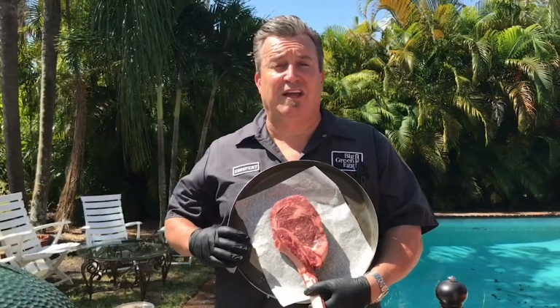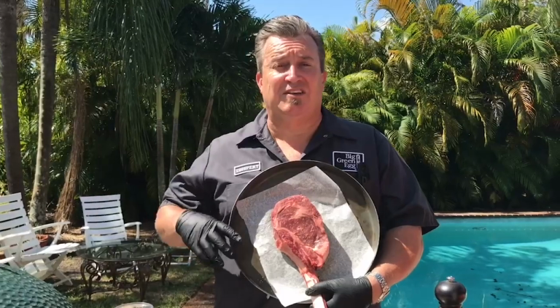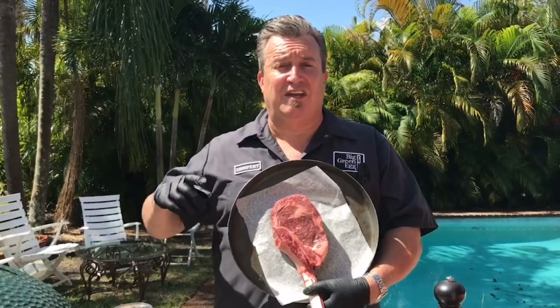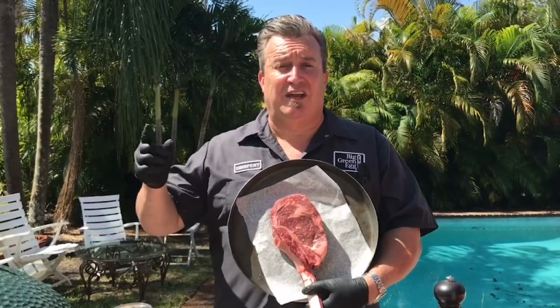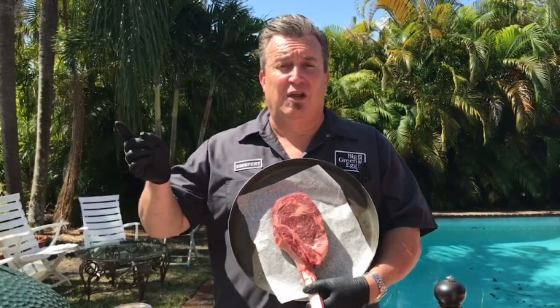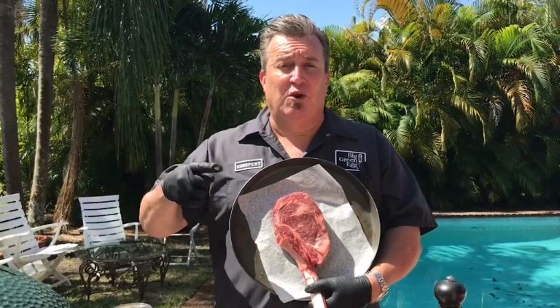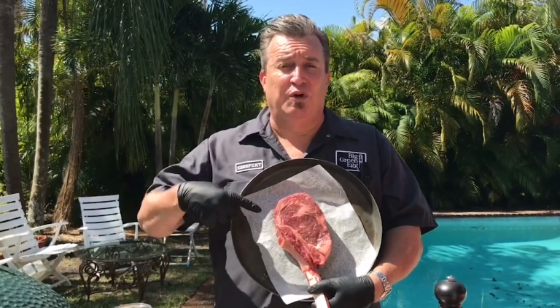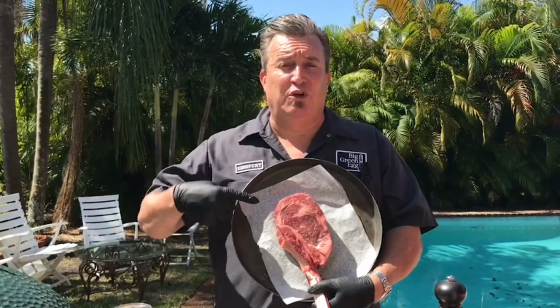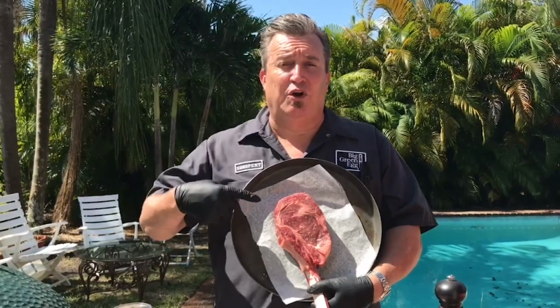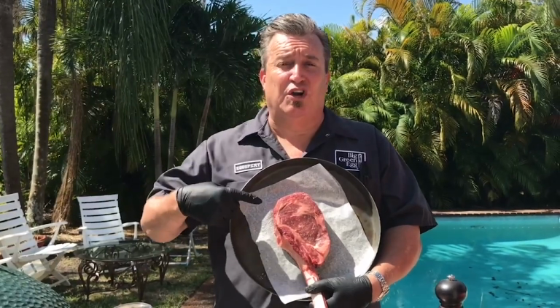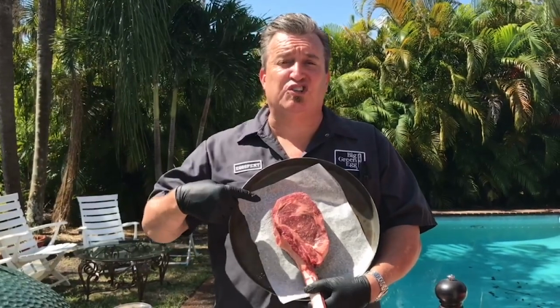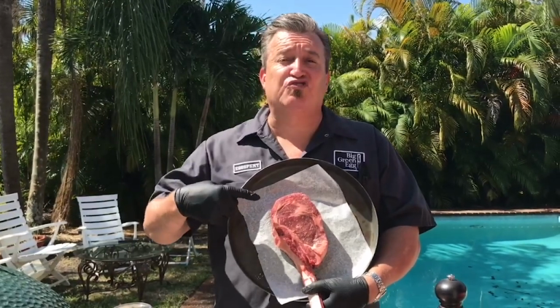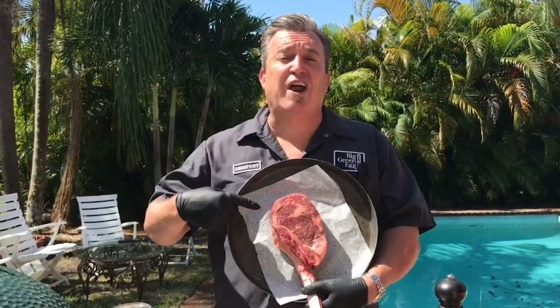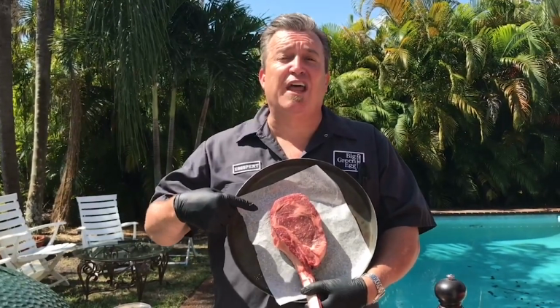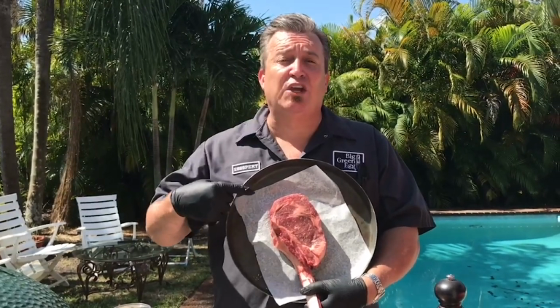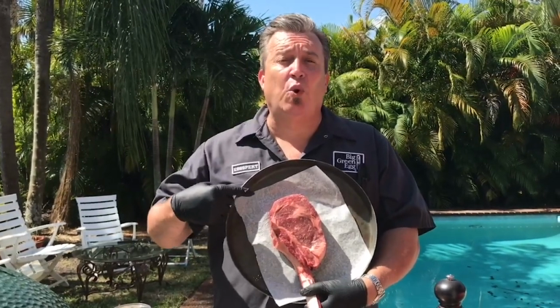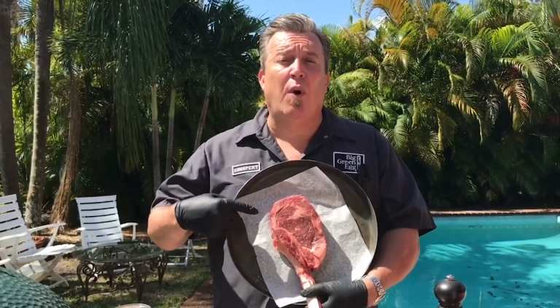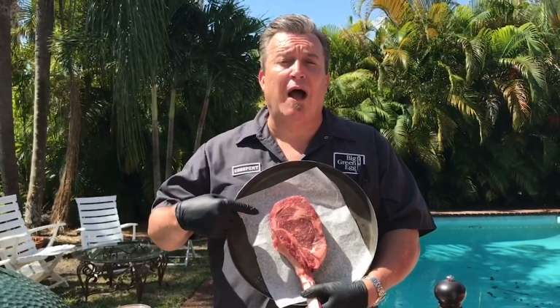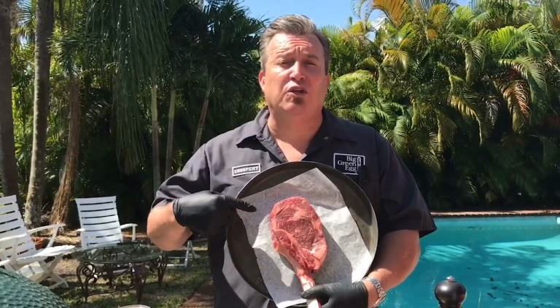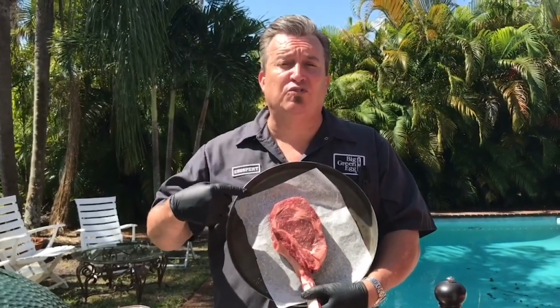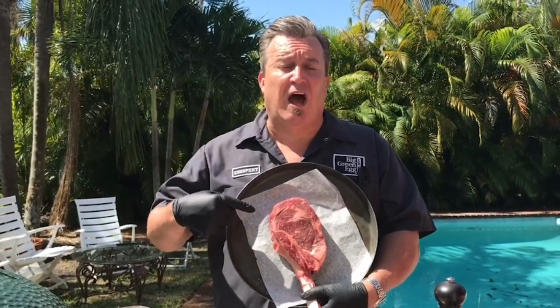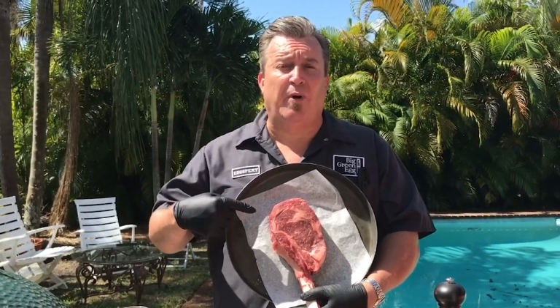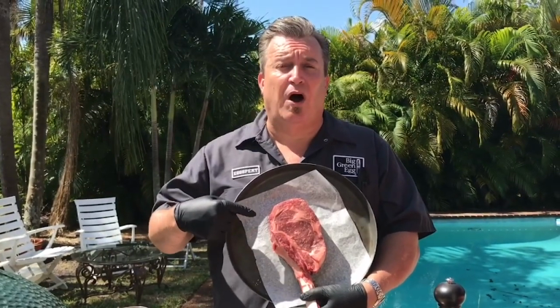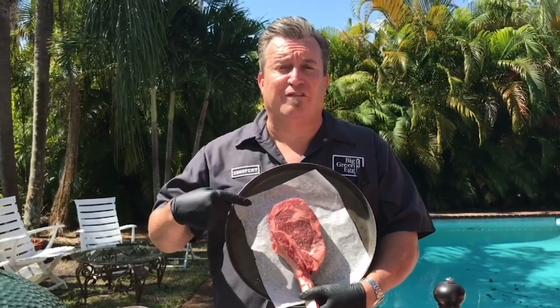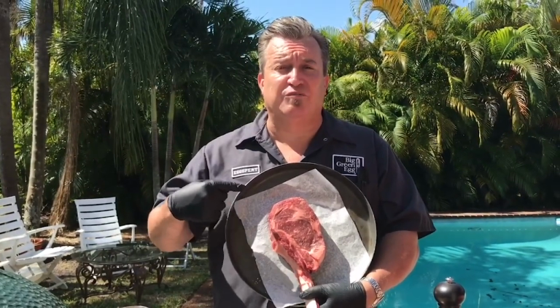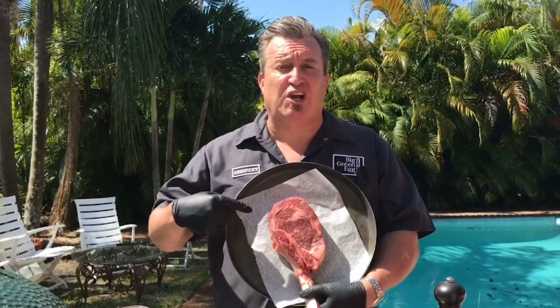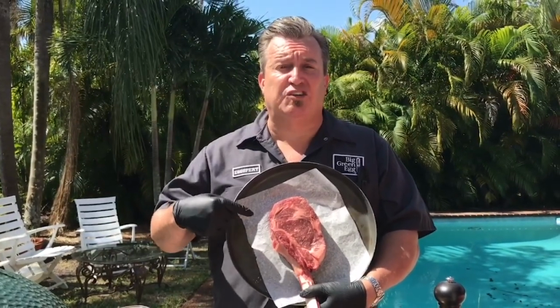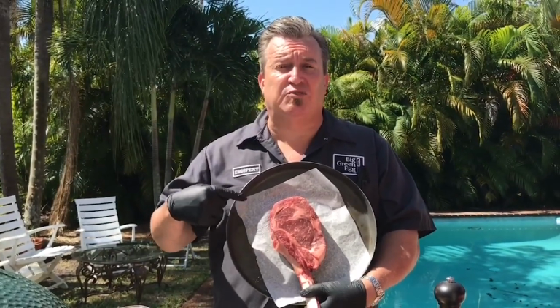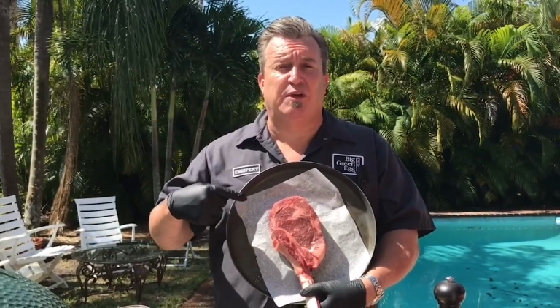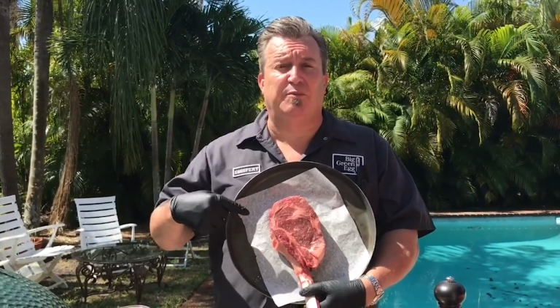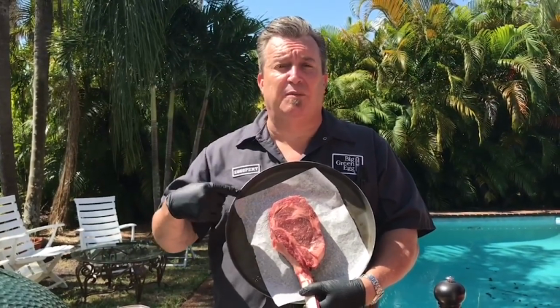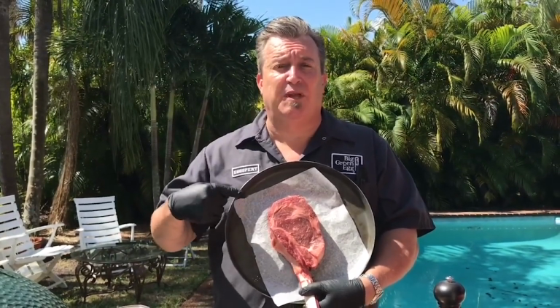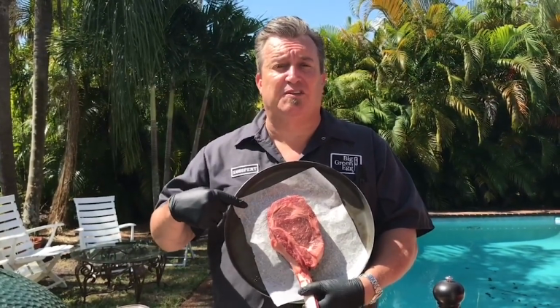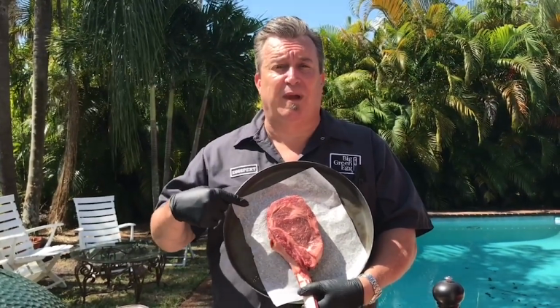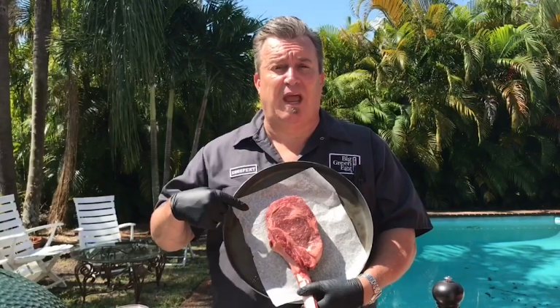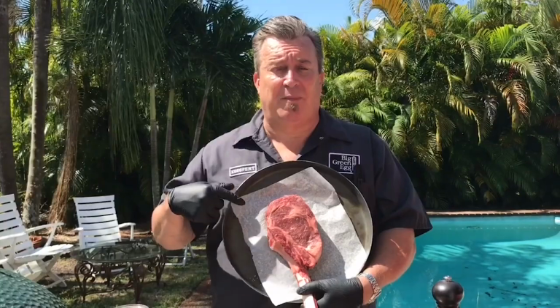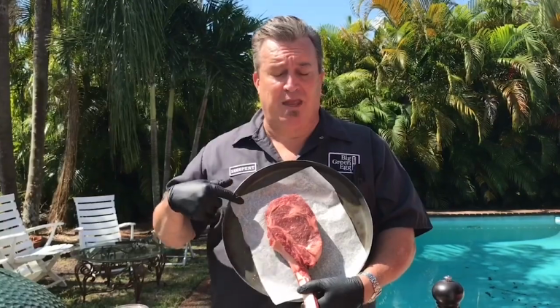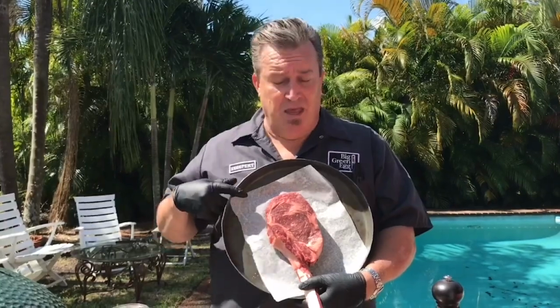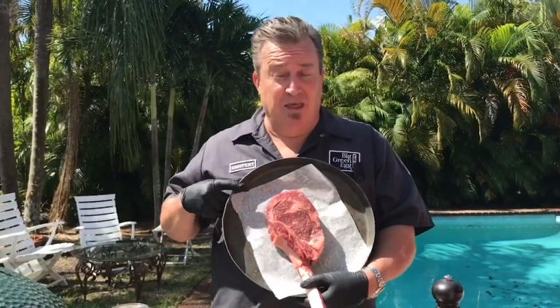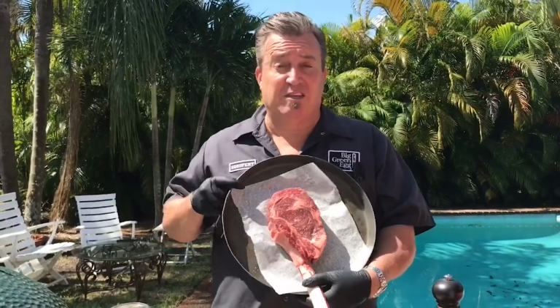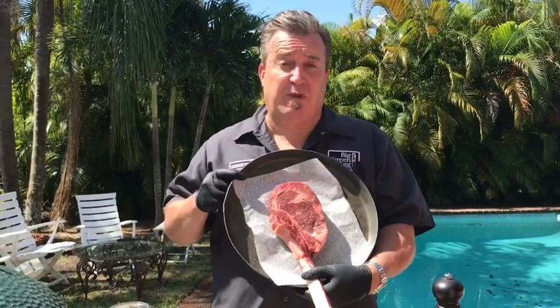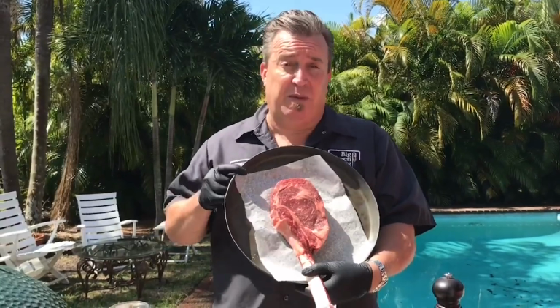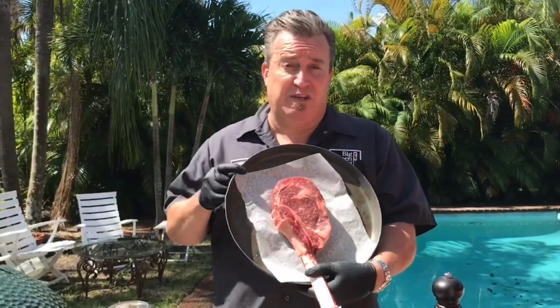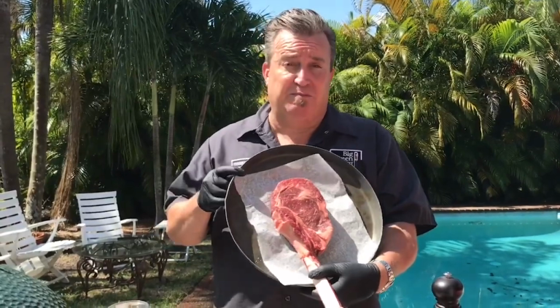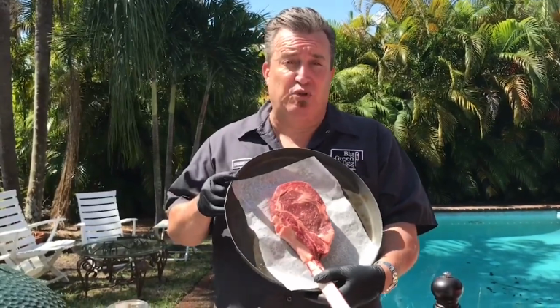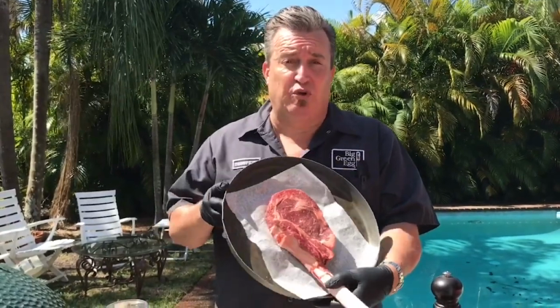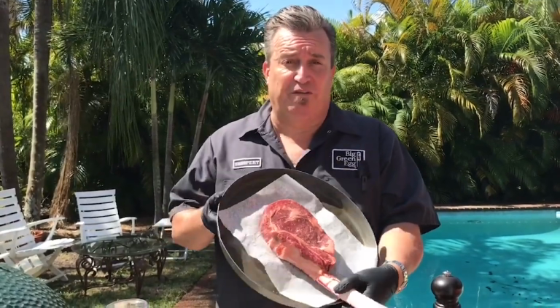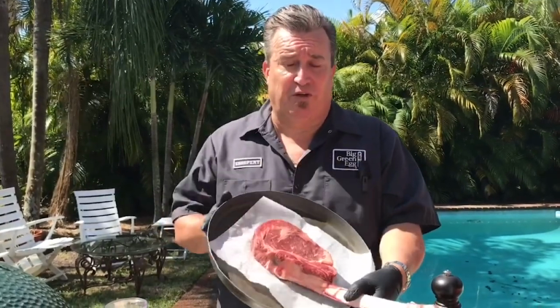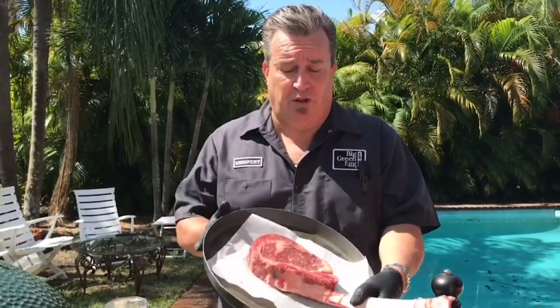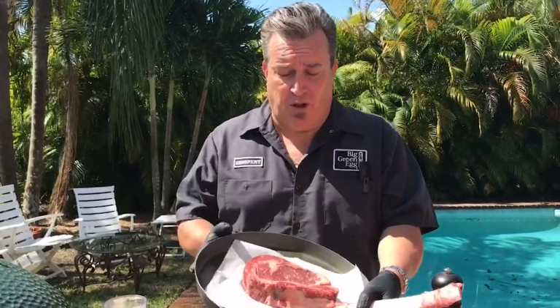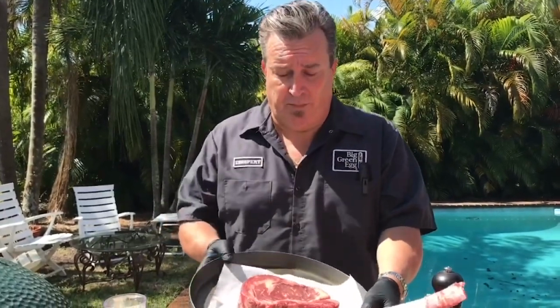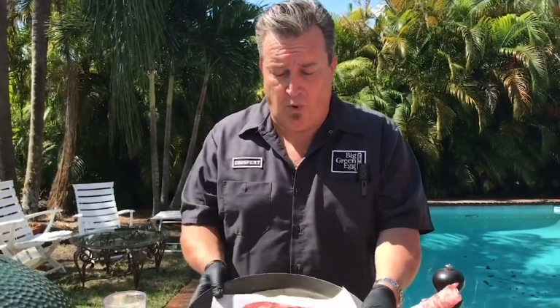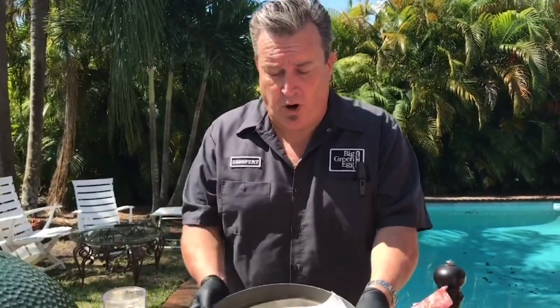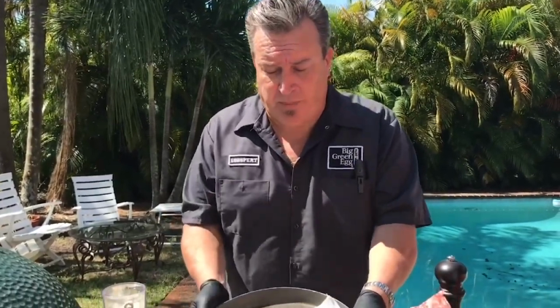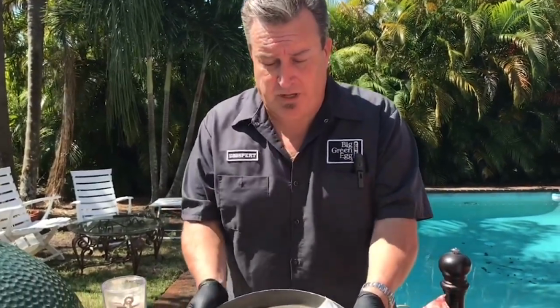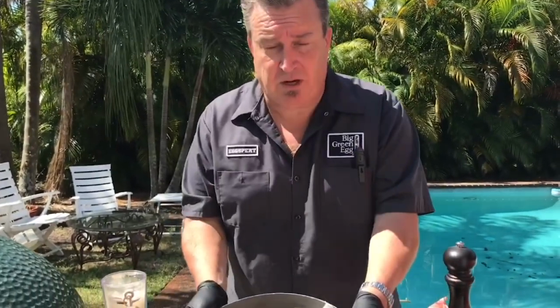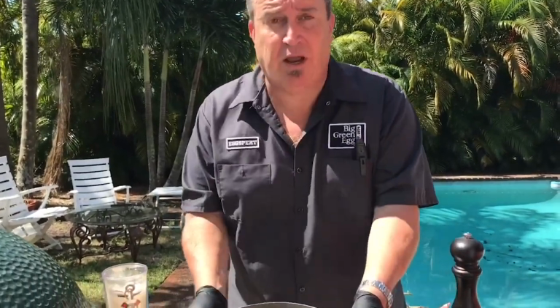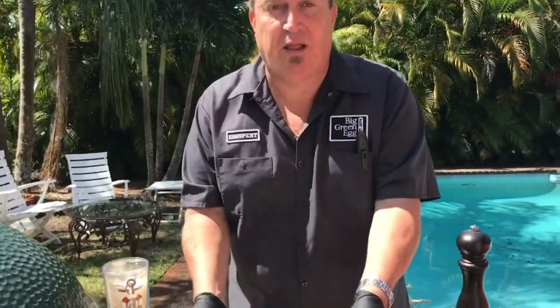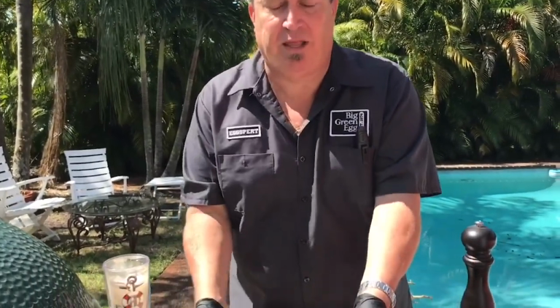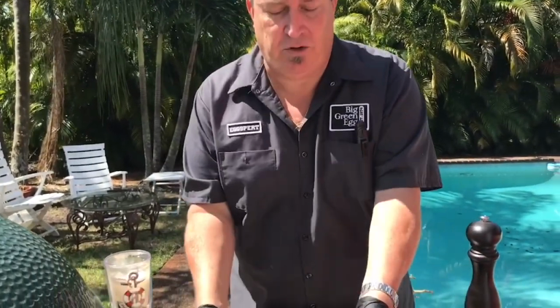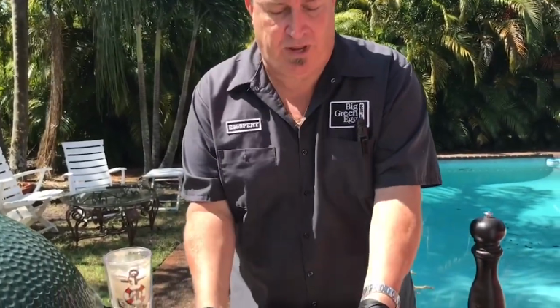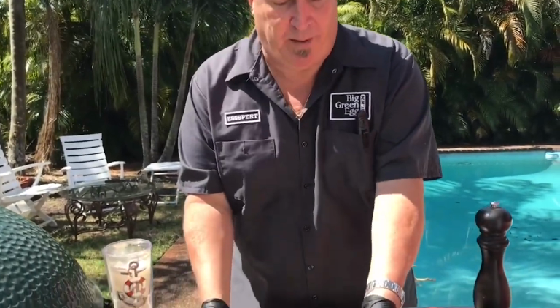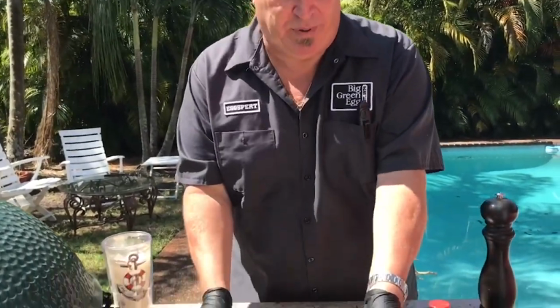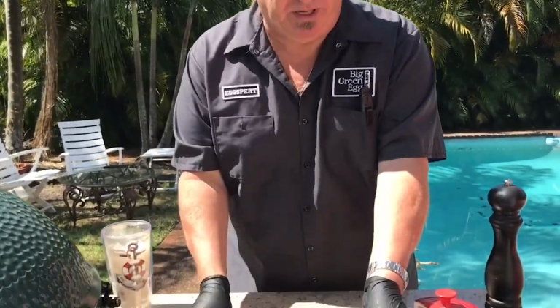We're doing an Australian Wagyu Tomahawk from Josh's Premium Meats in Miami. This baby is beautiful — marbling like you can't believe.